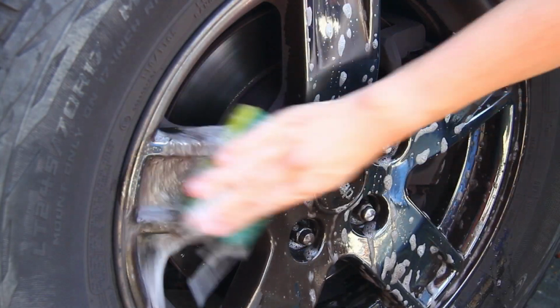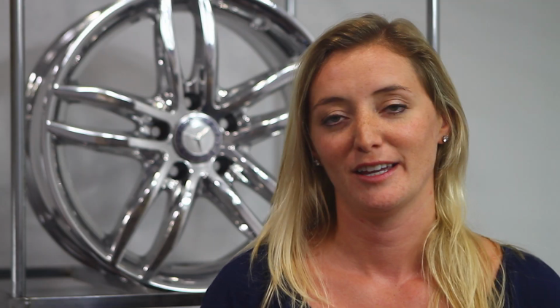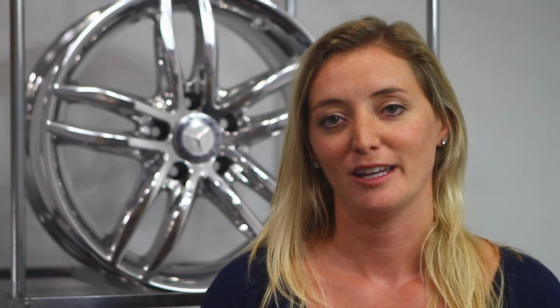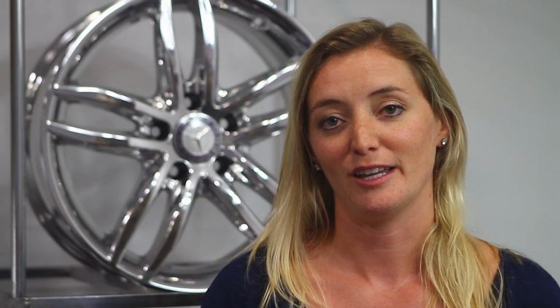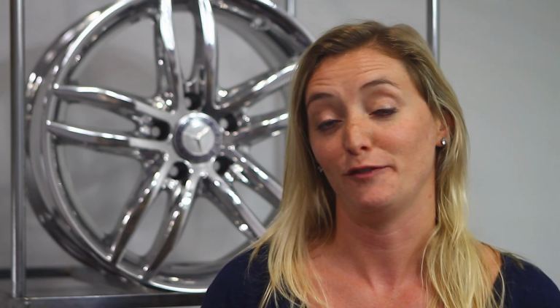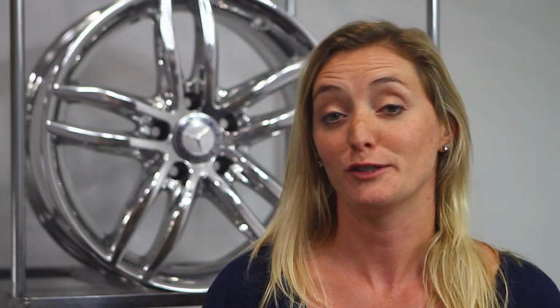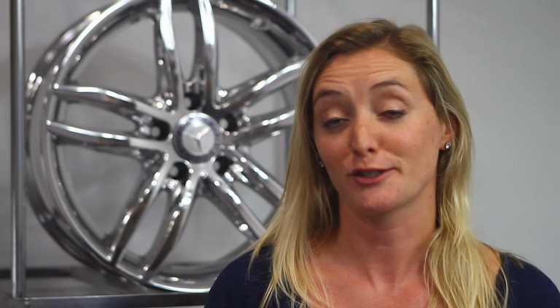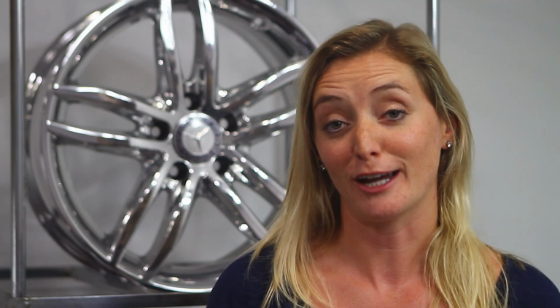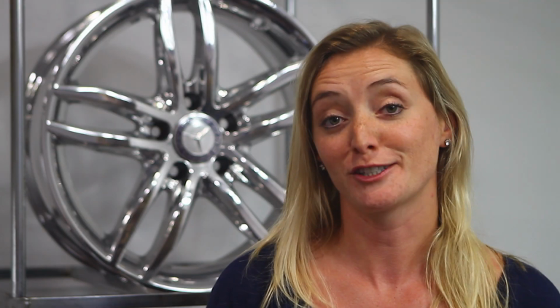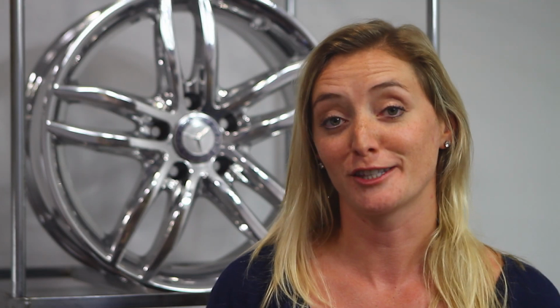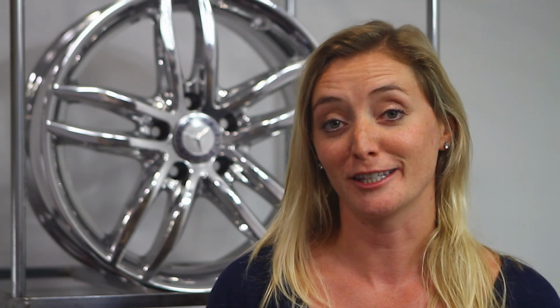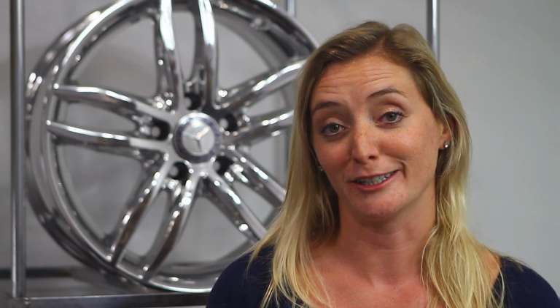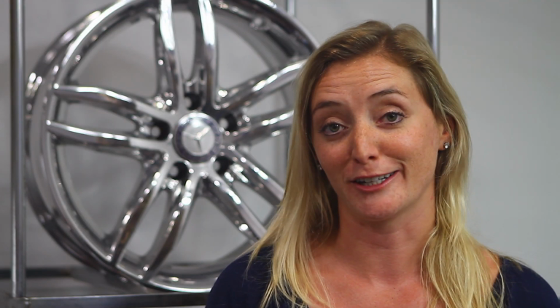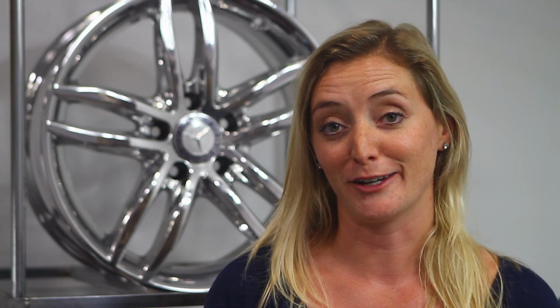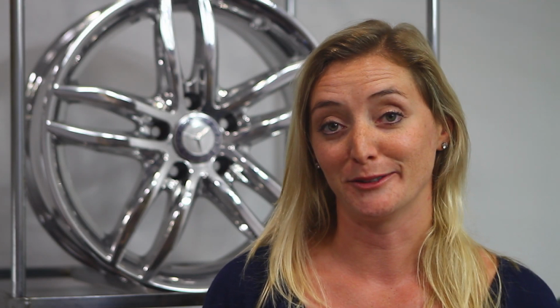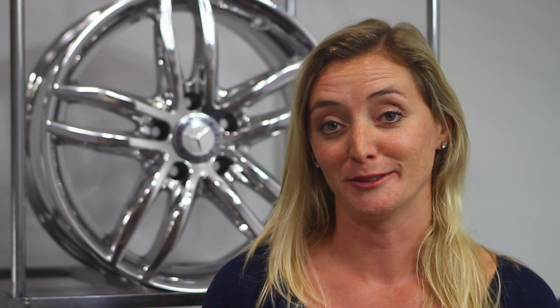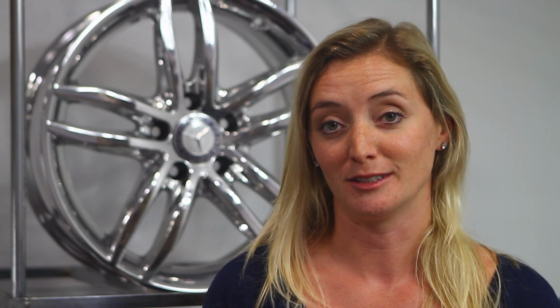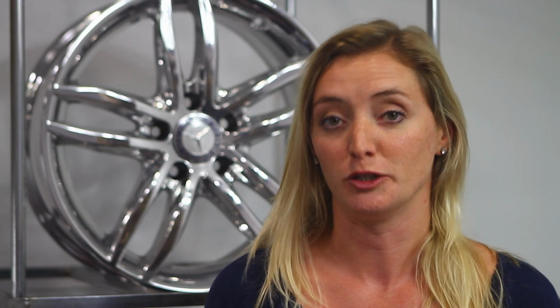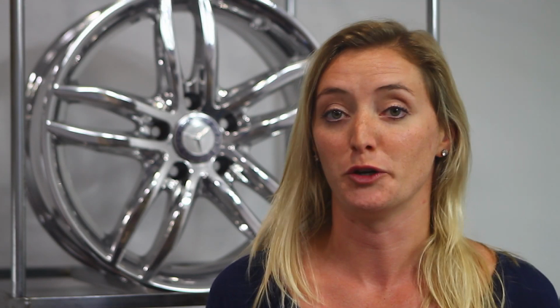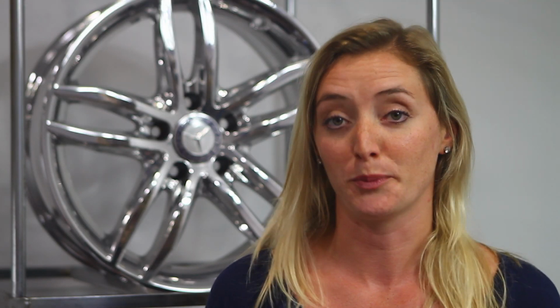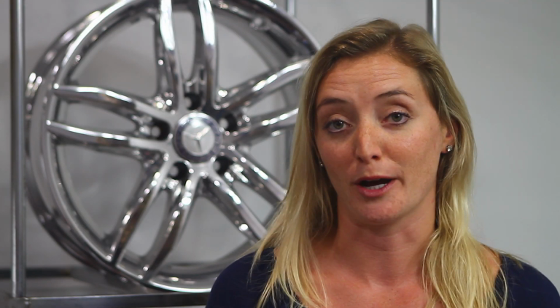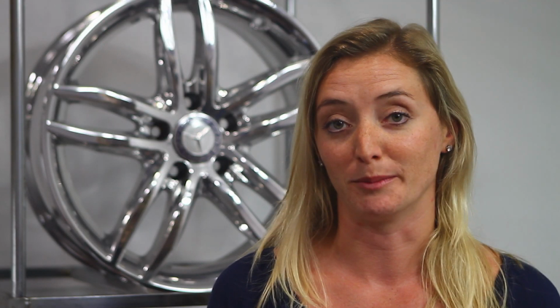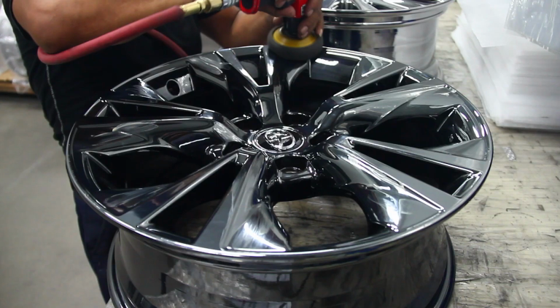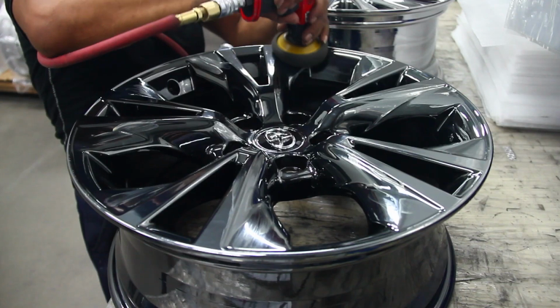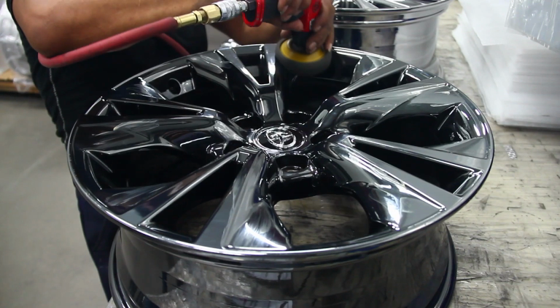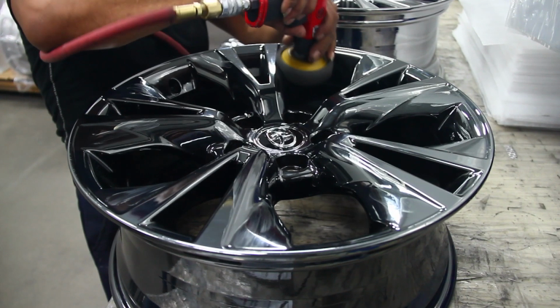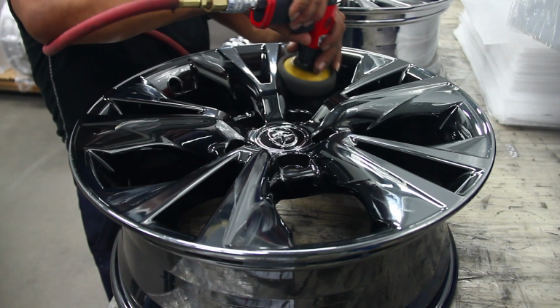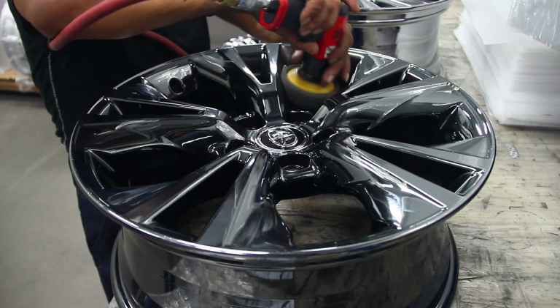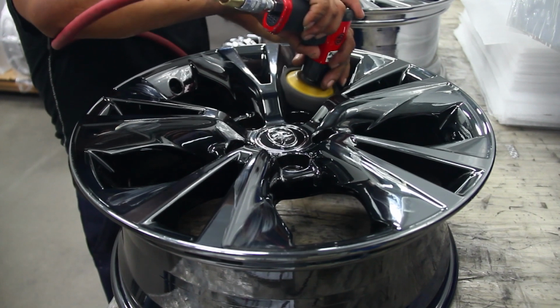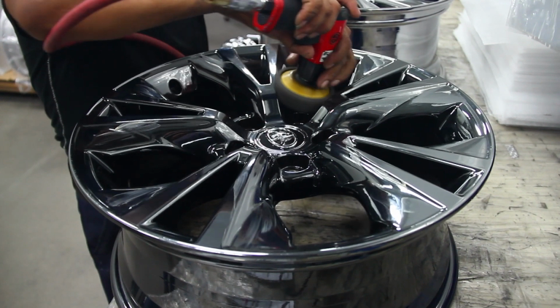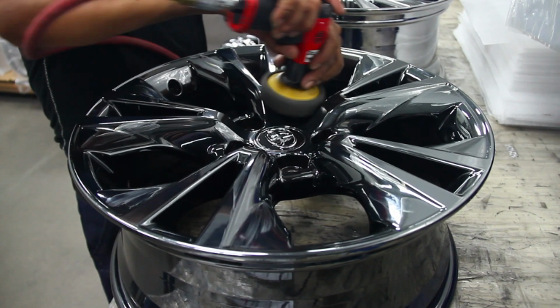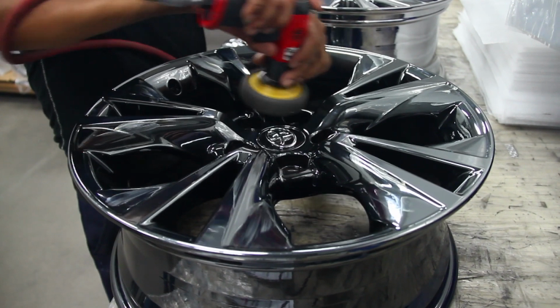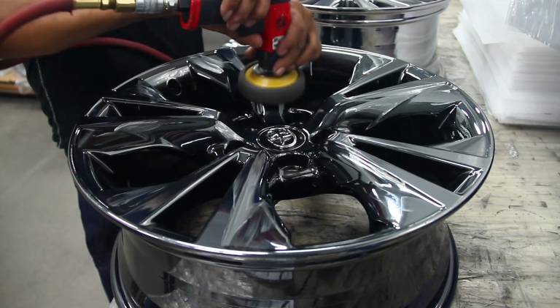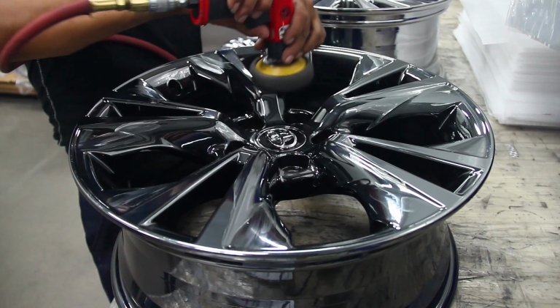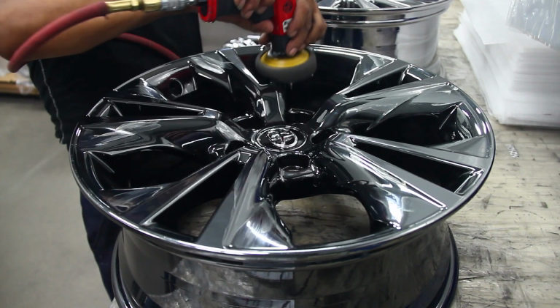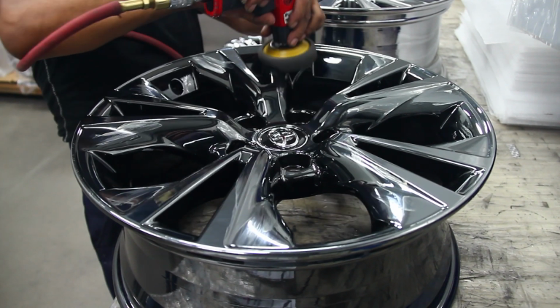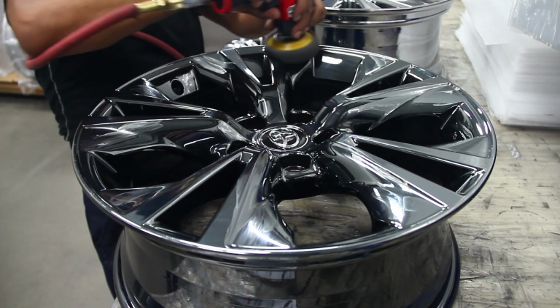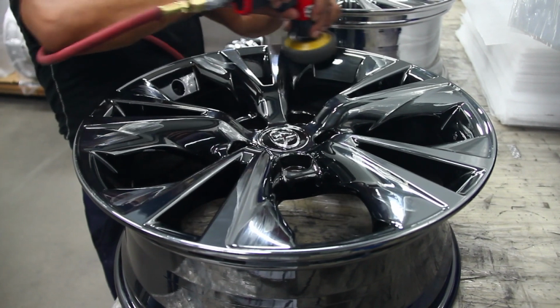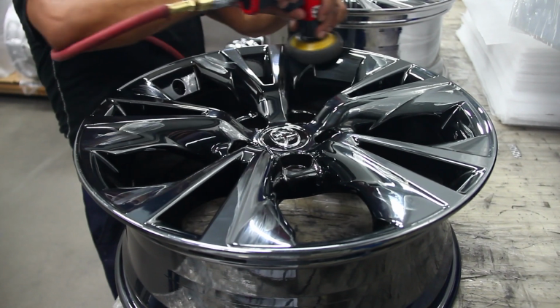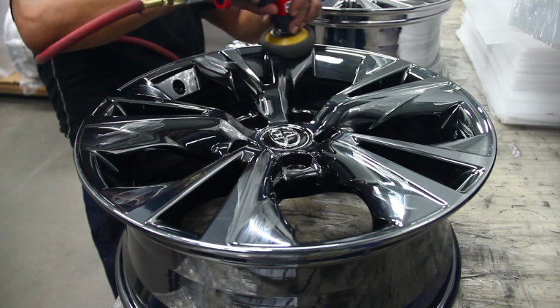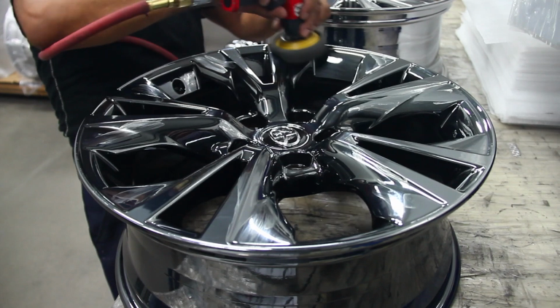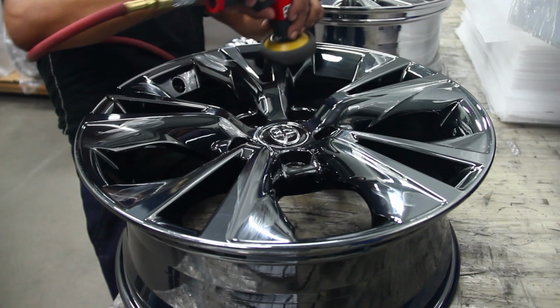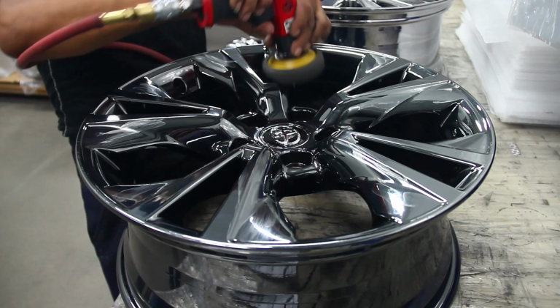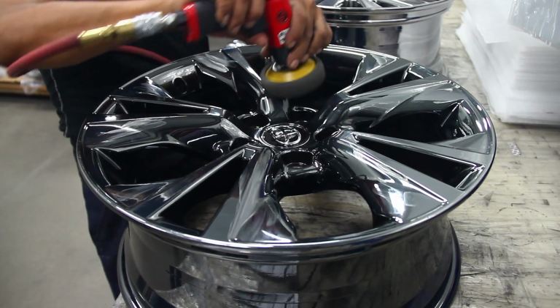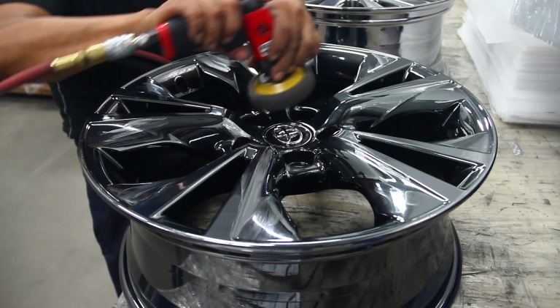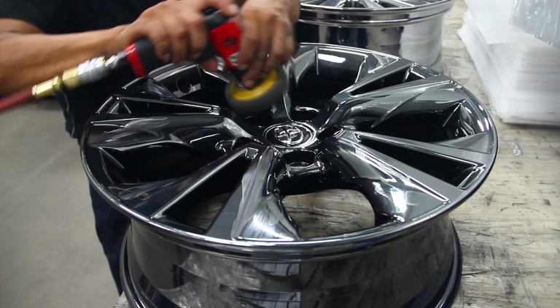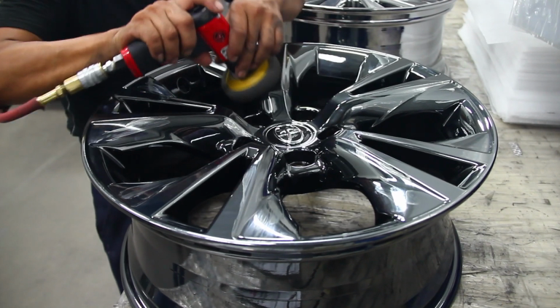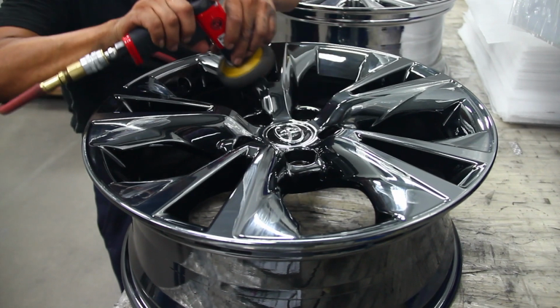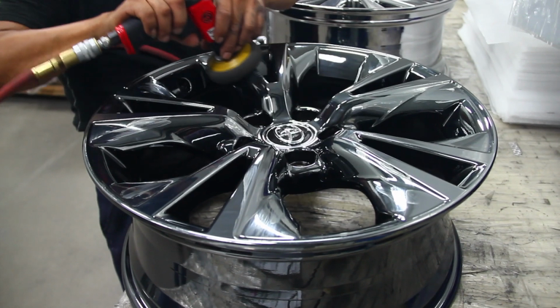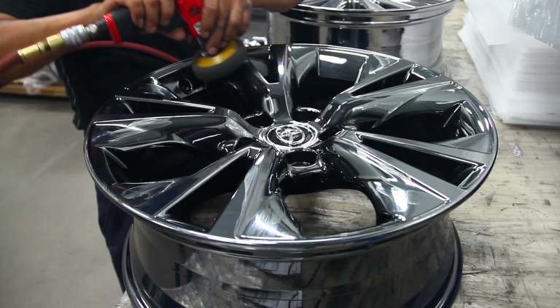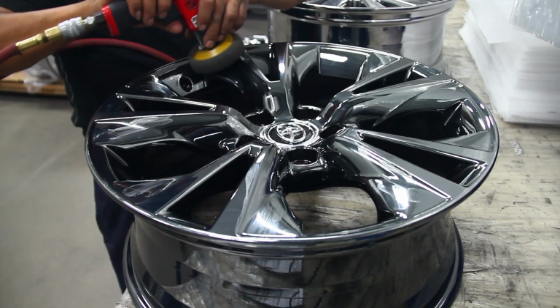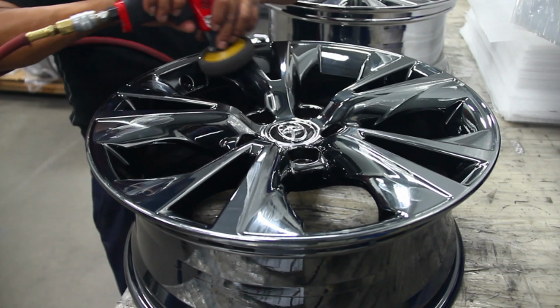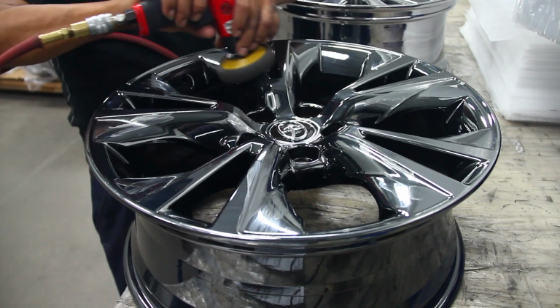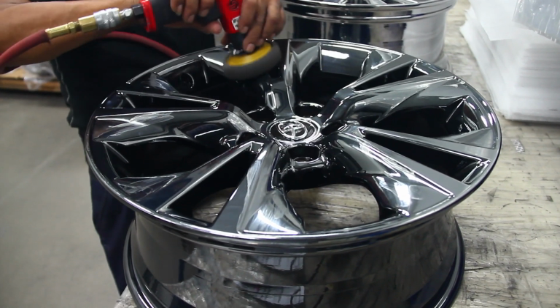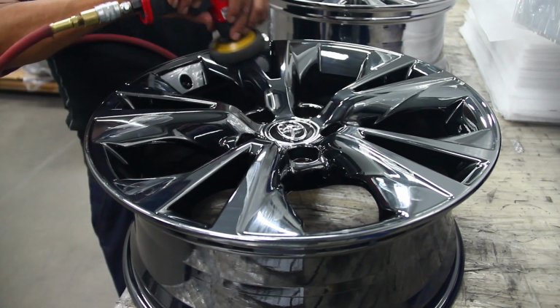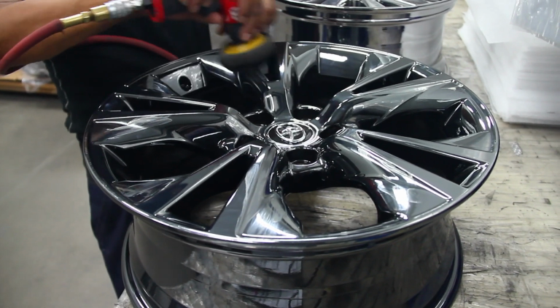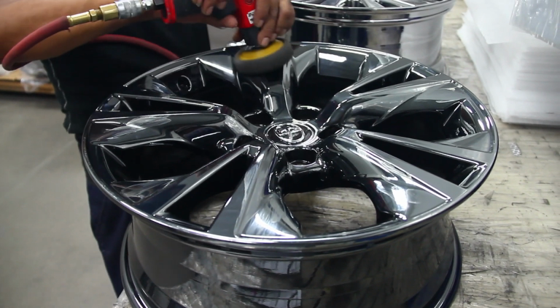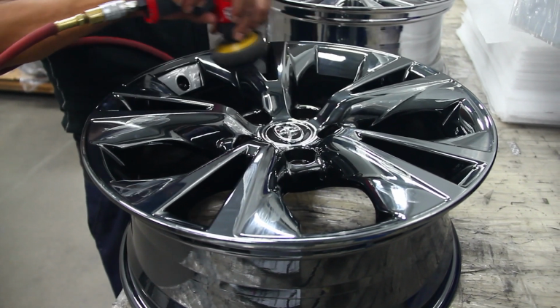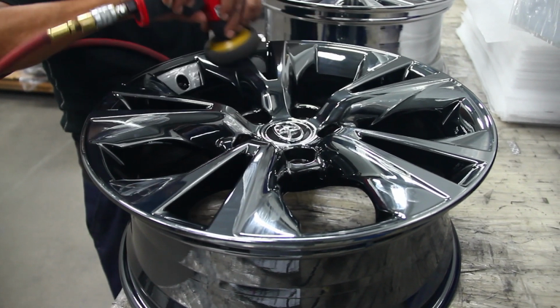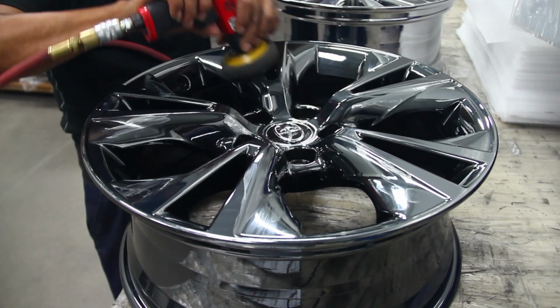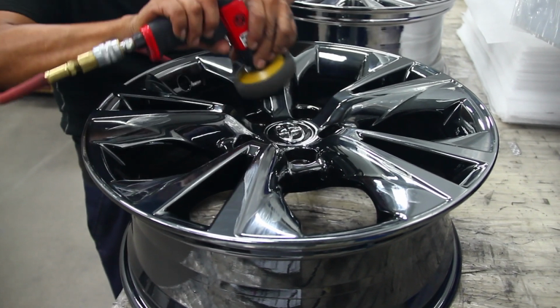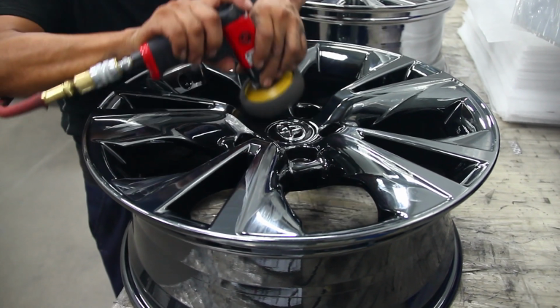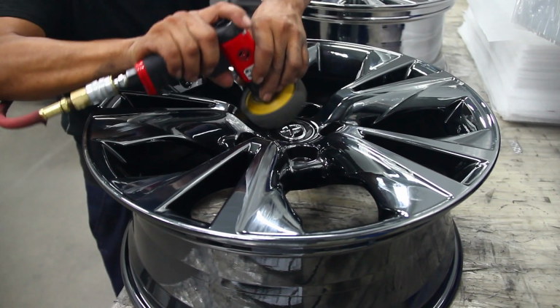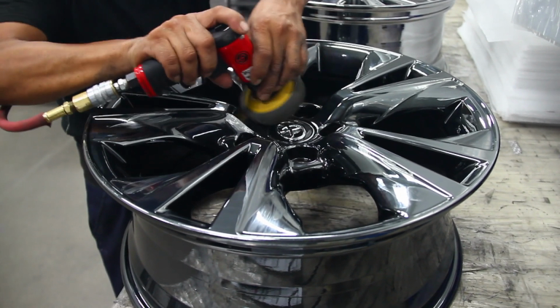If you scratch the clear coat, no problem. You can buff out the scratches the same way you polish the paint on your vehicle.